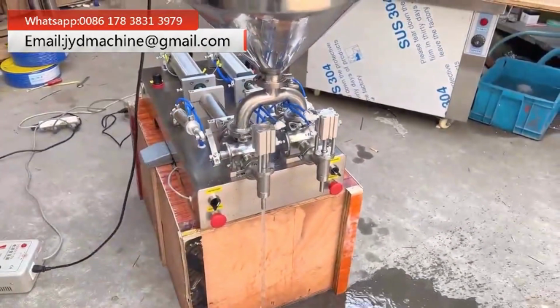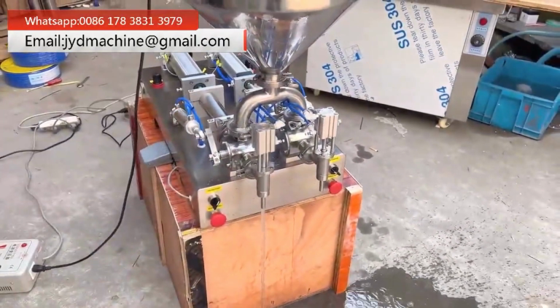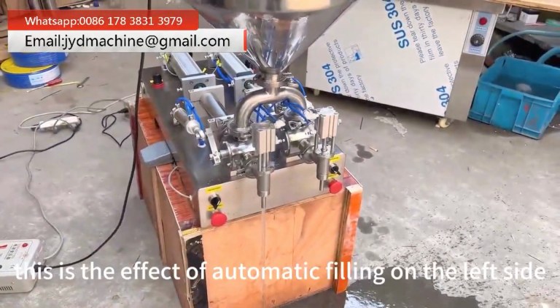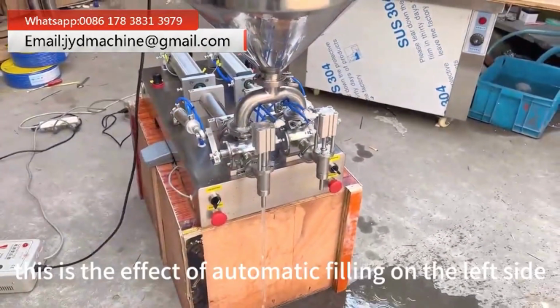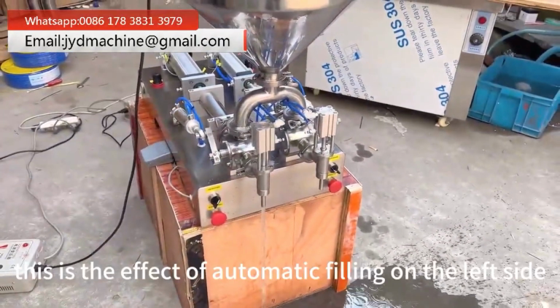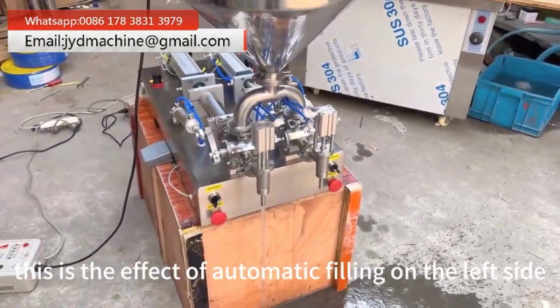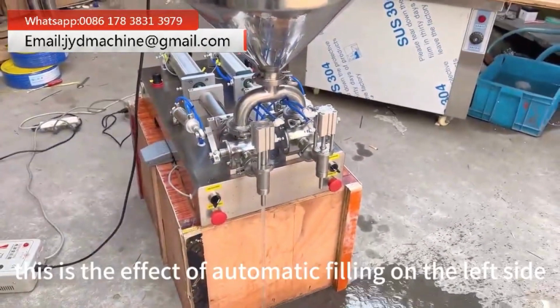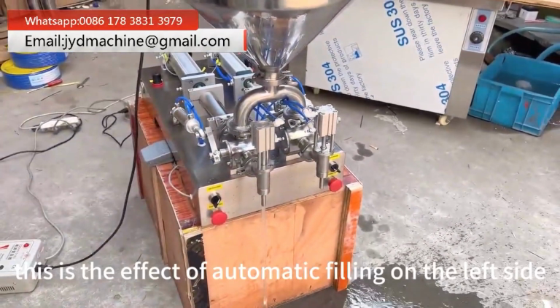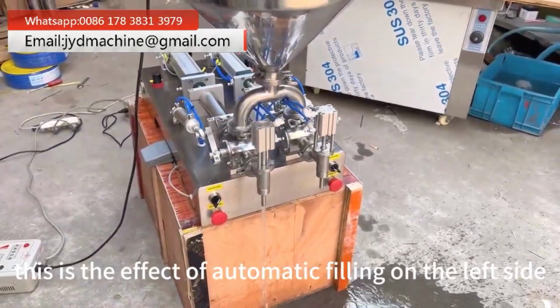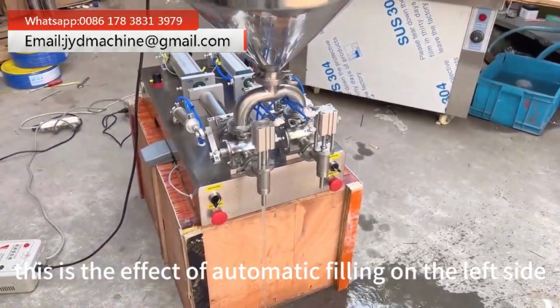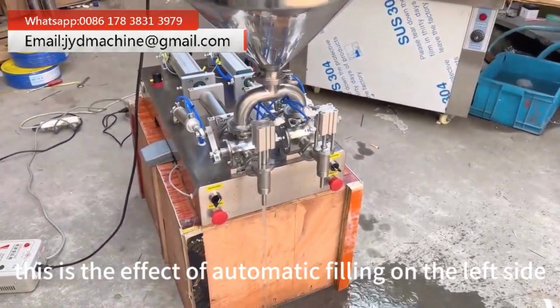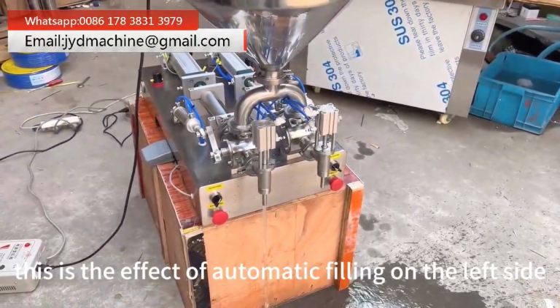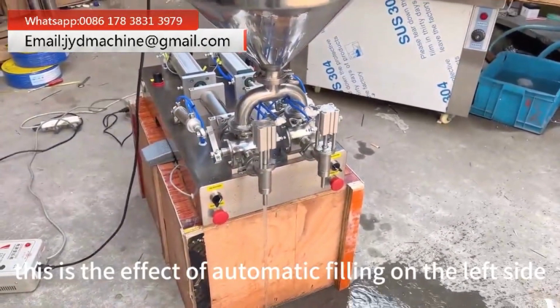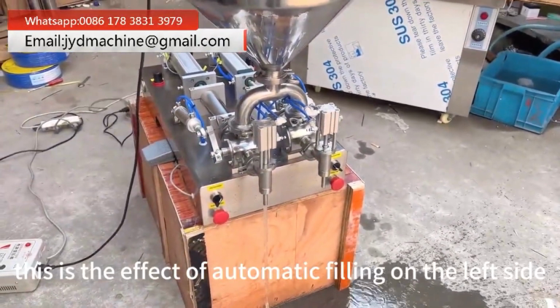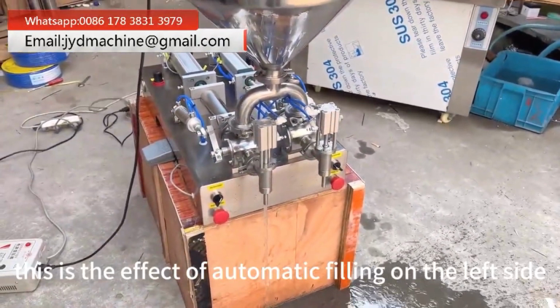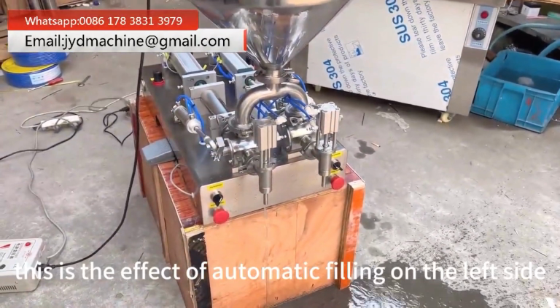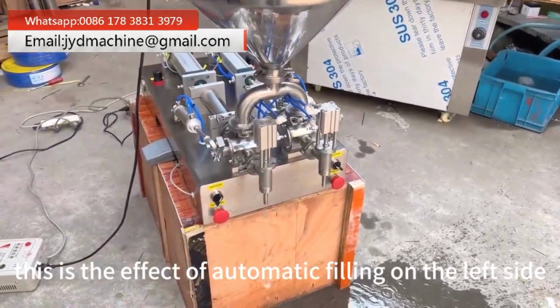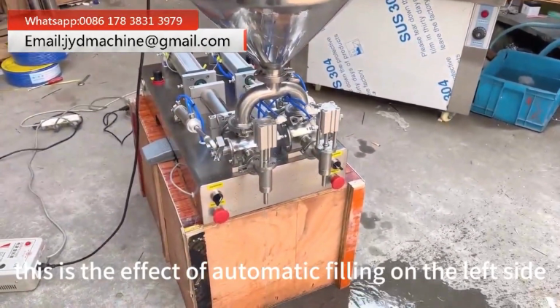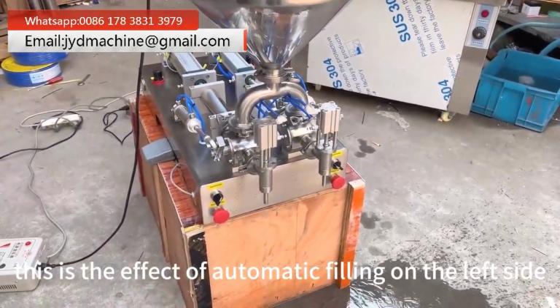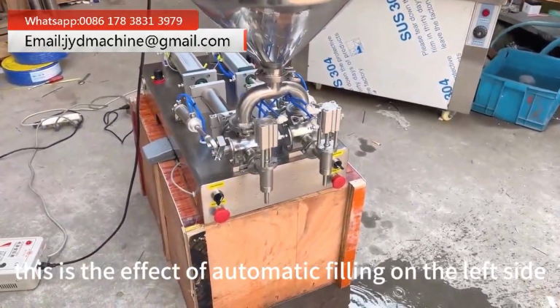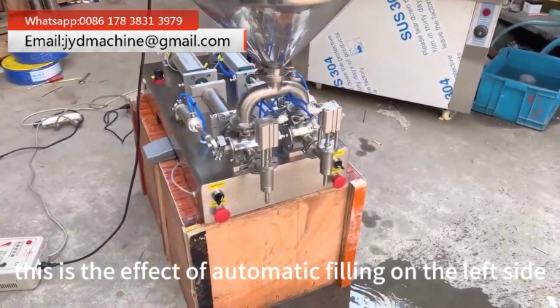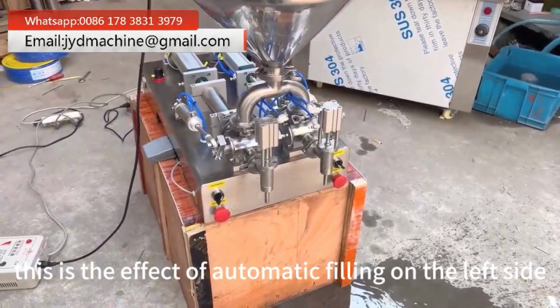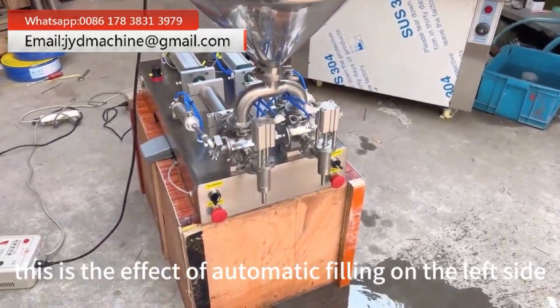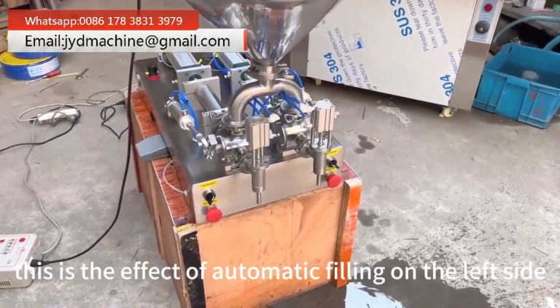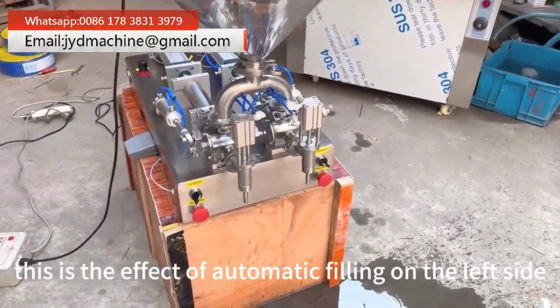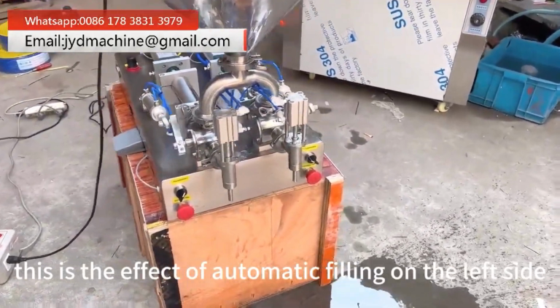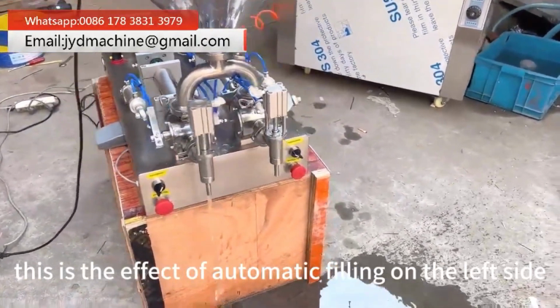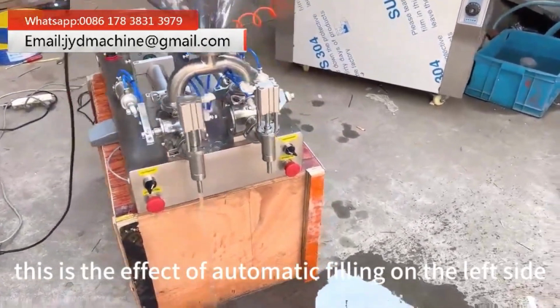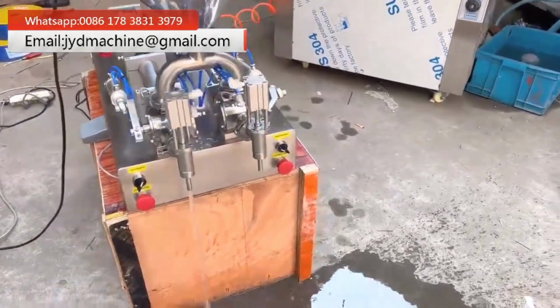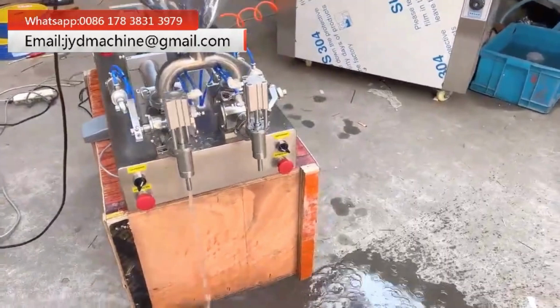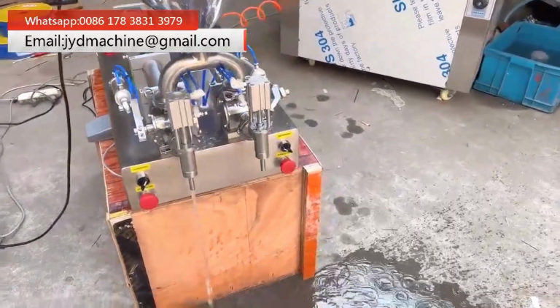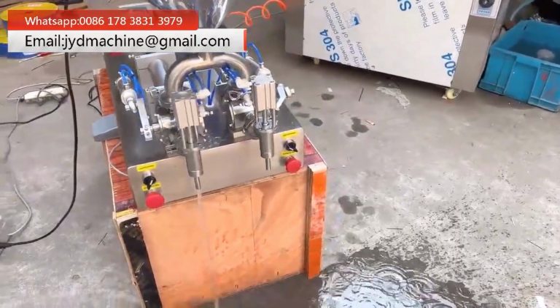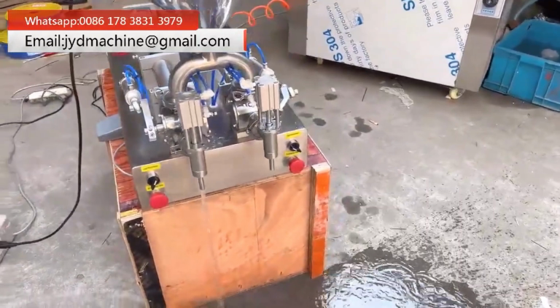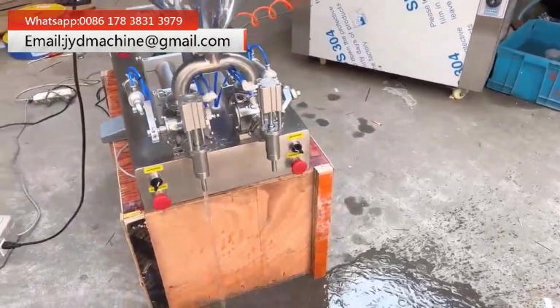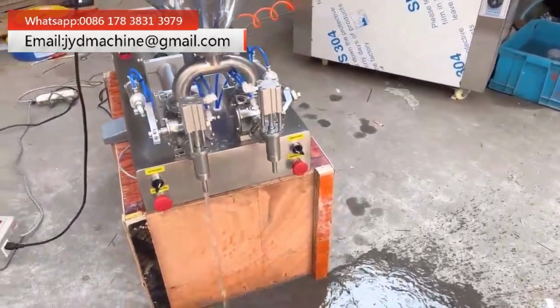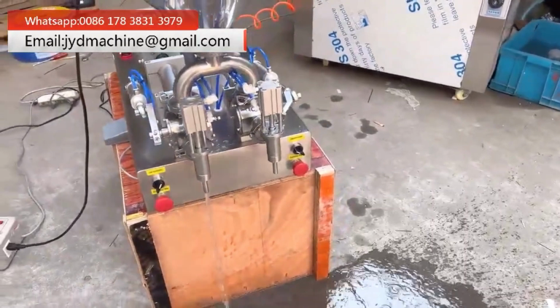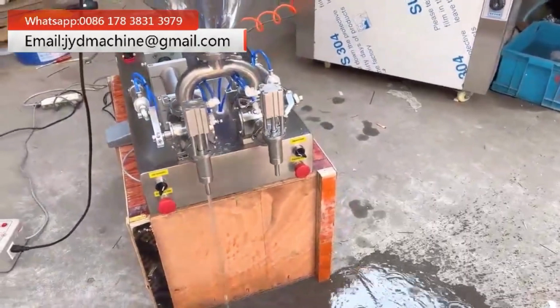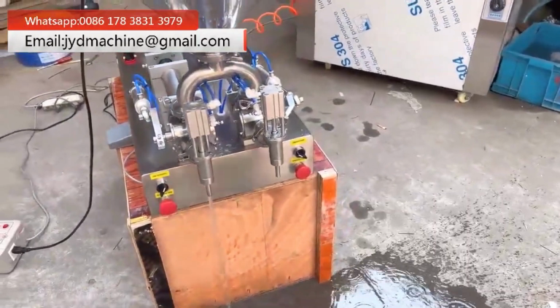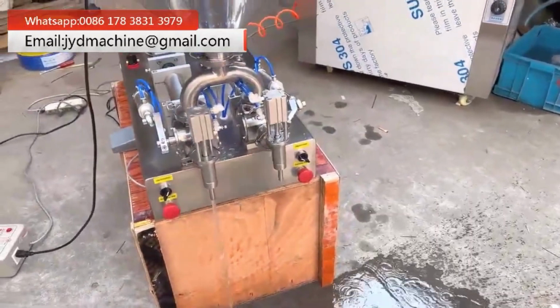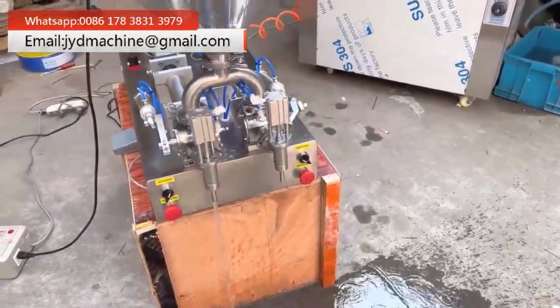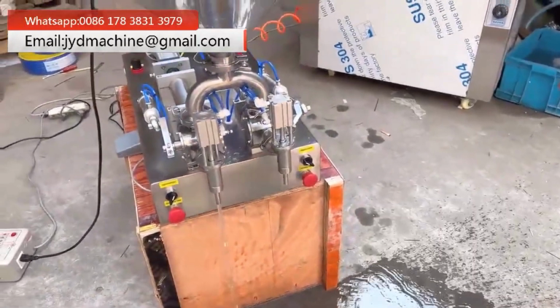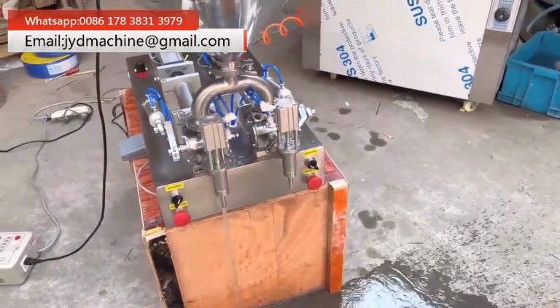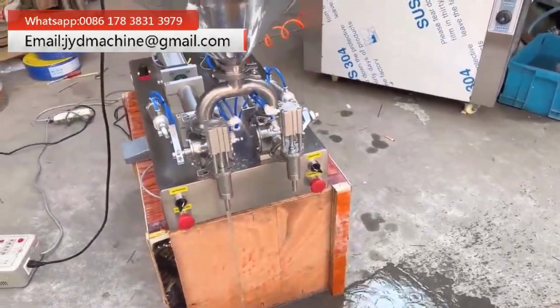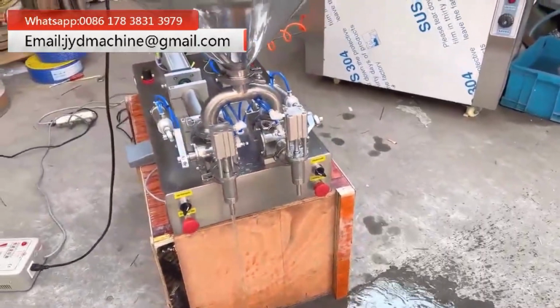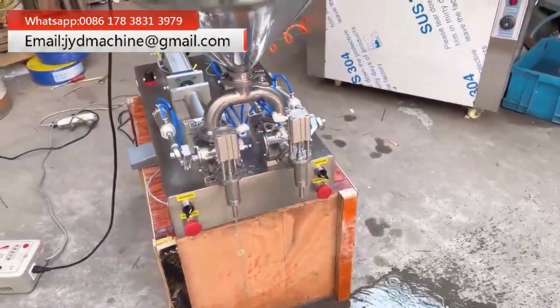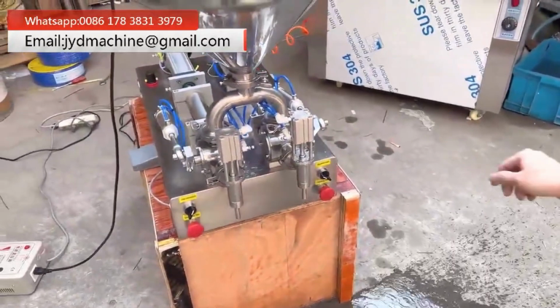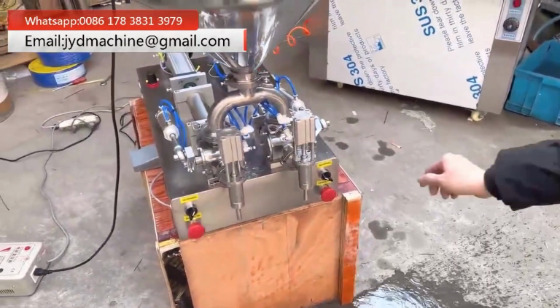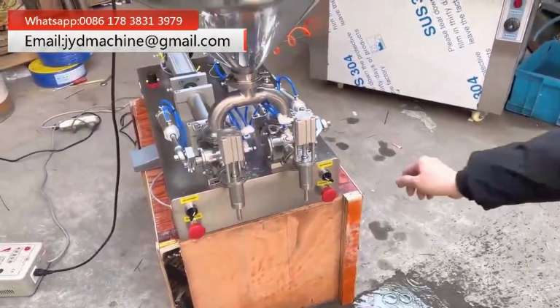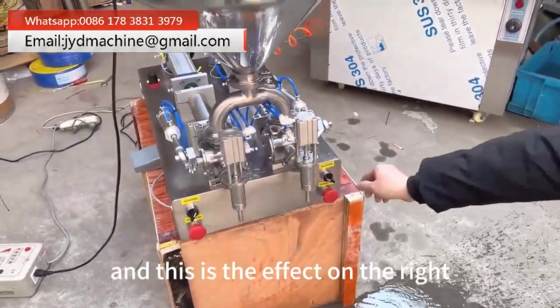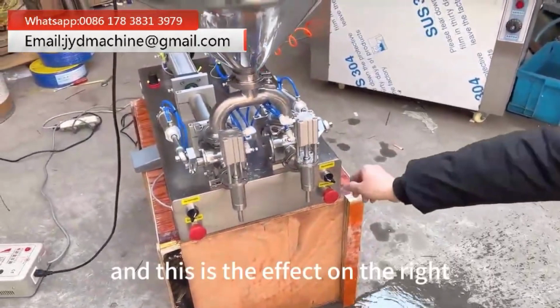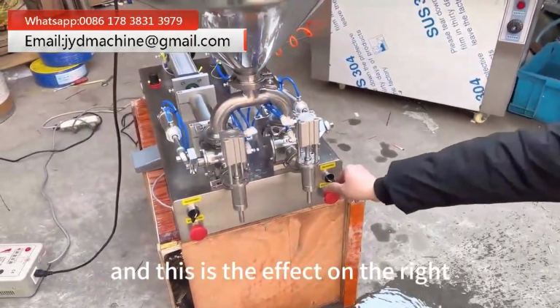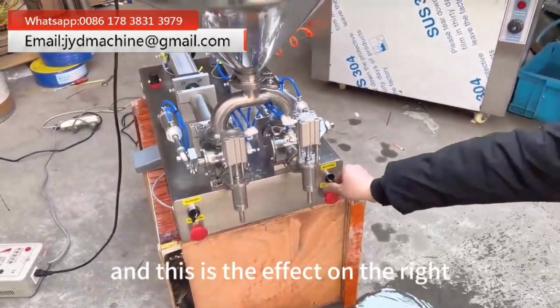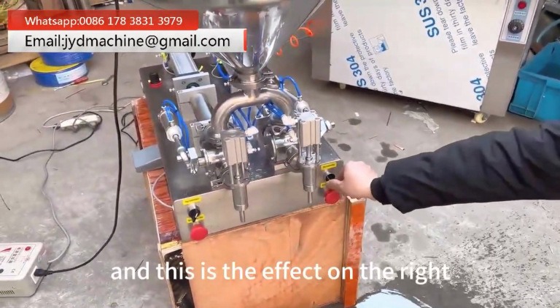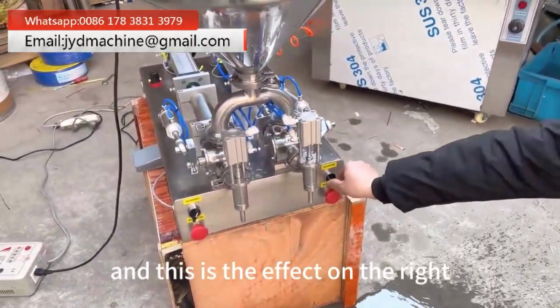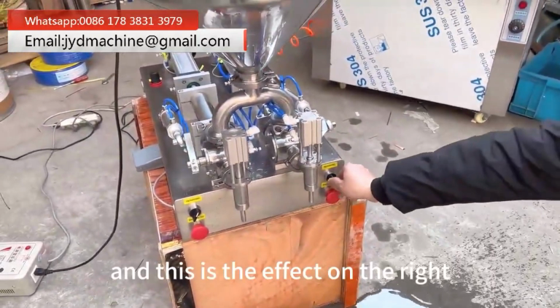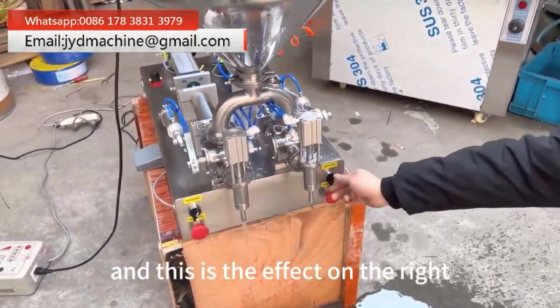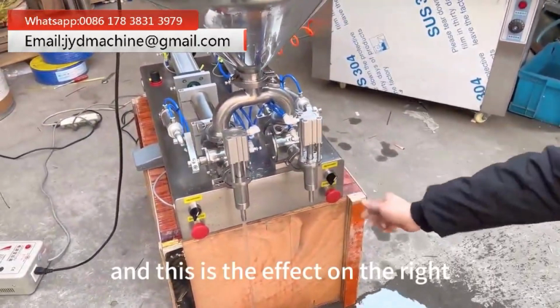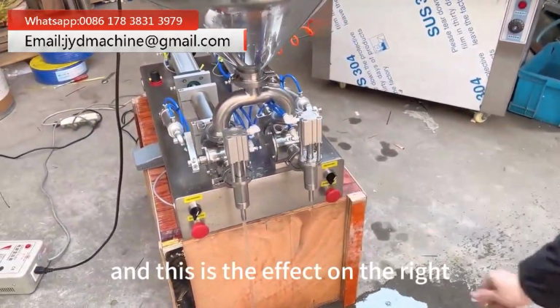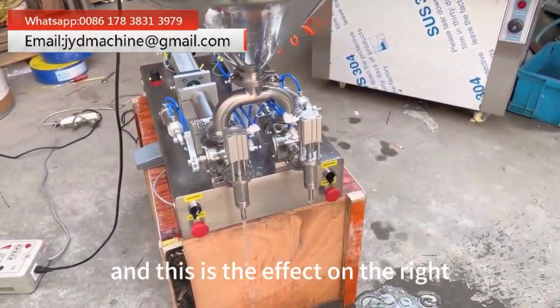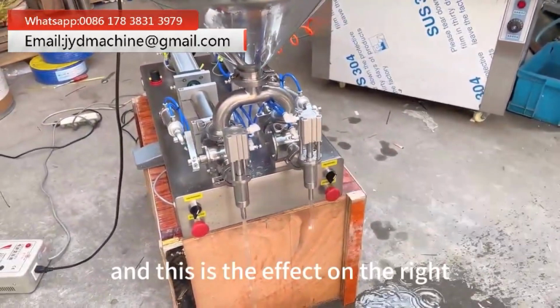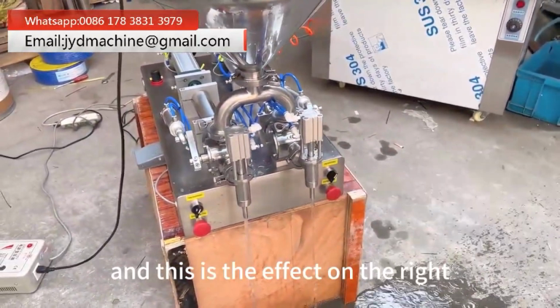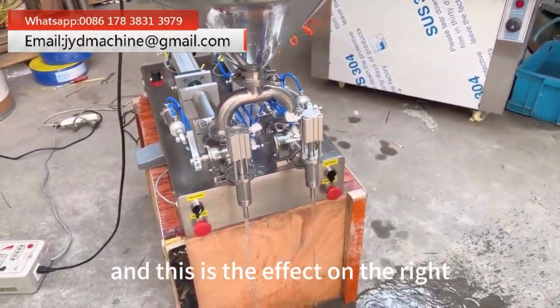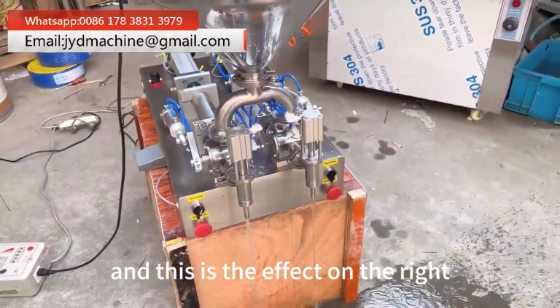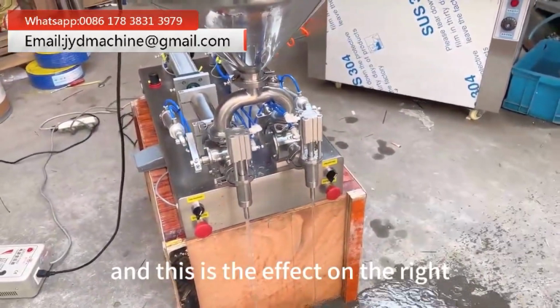This is the effect of automatic filling on the left side. And this is the effect on the right side.